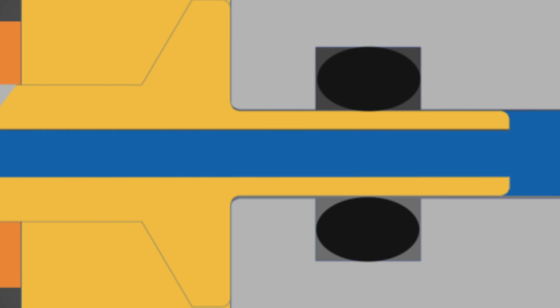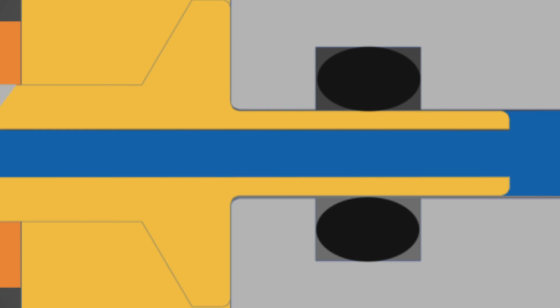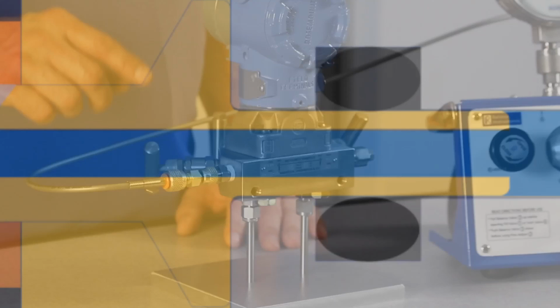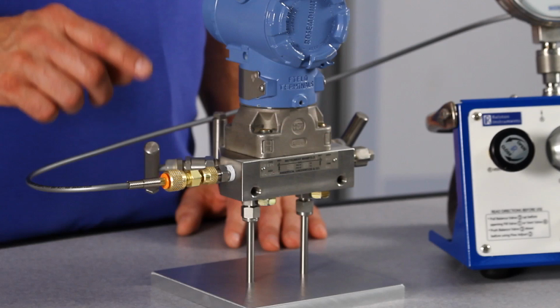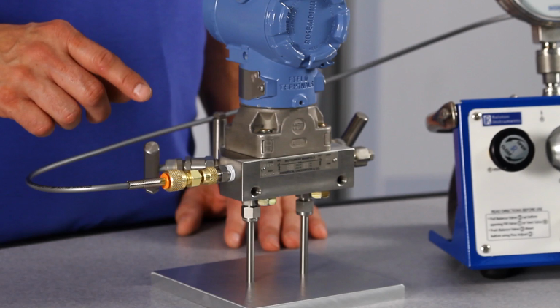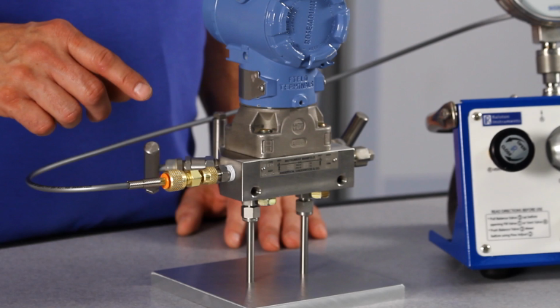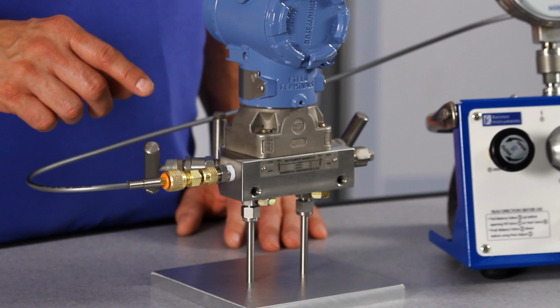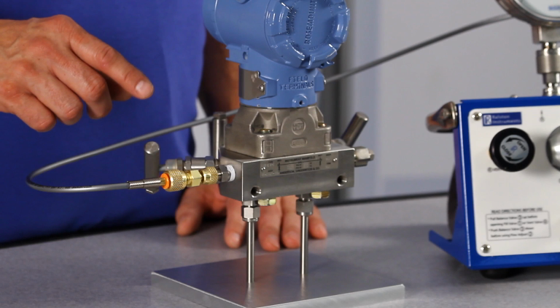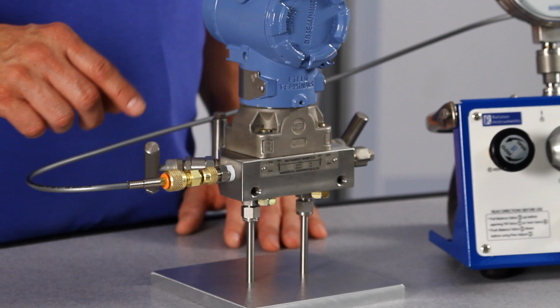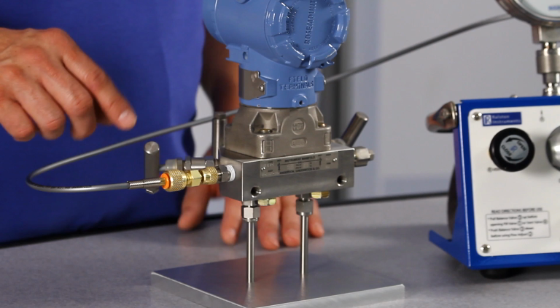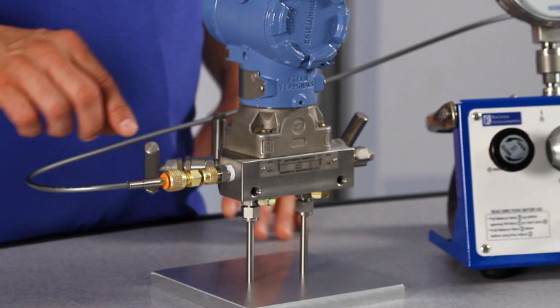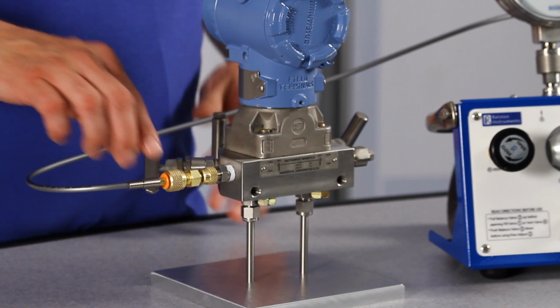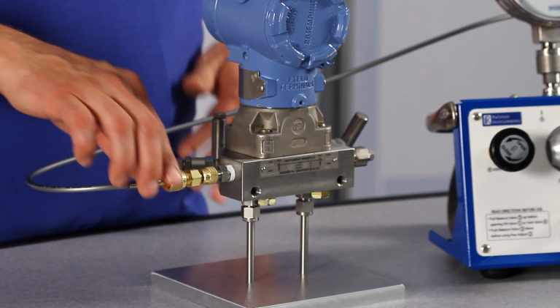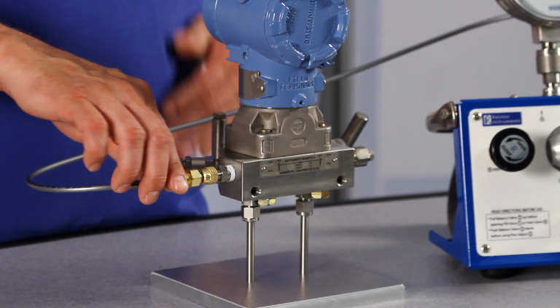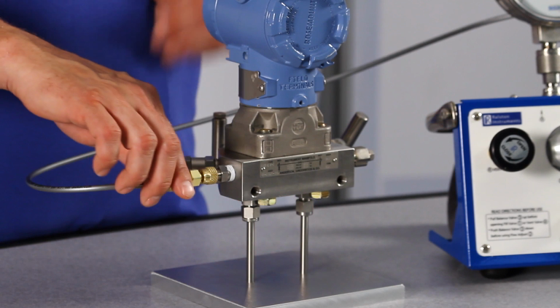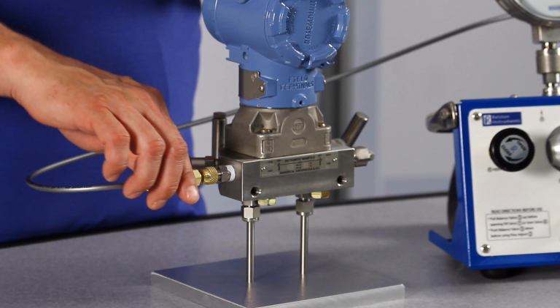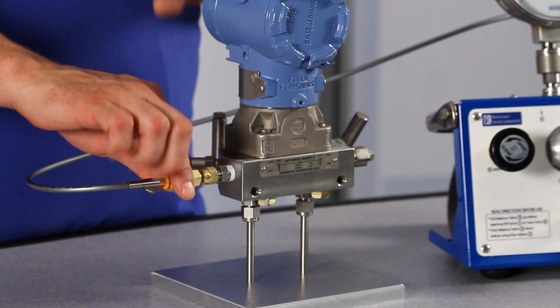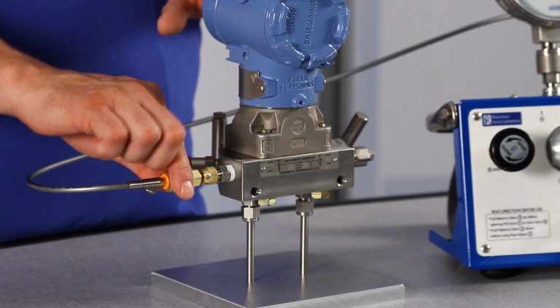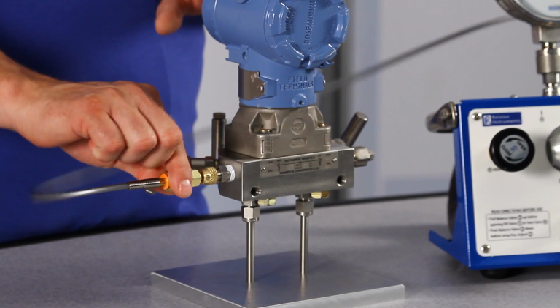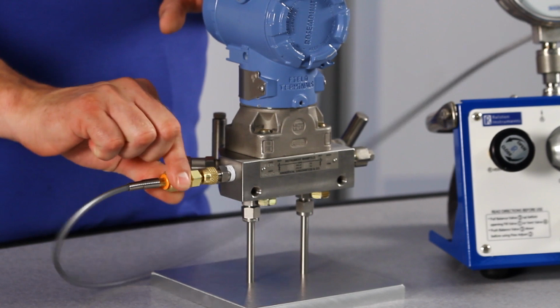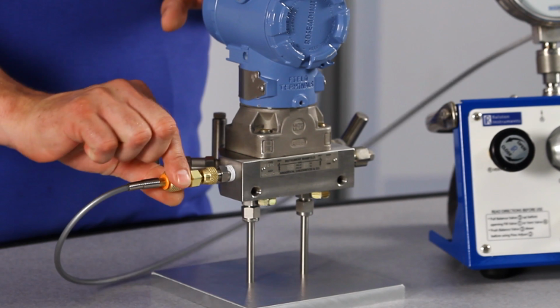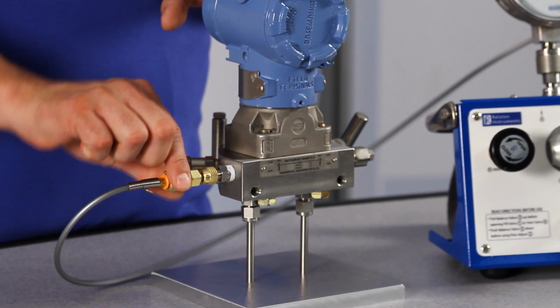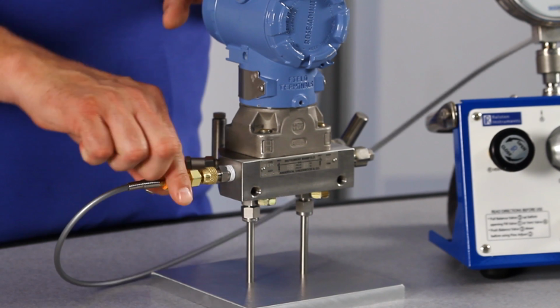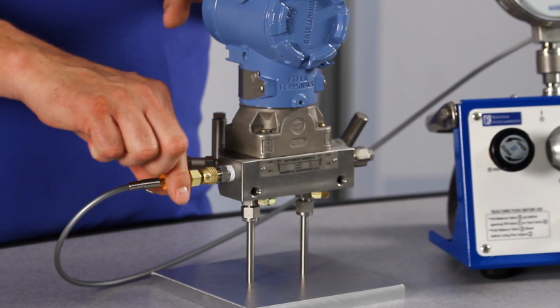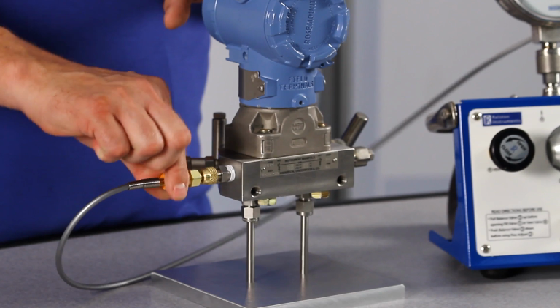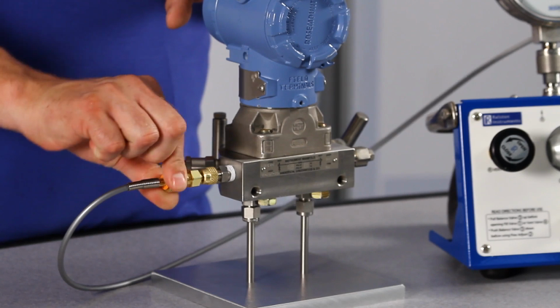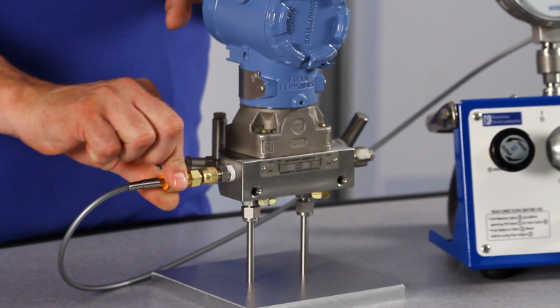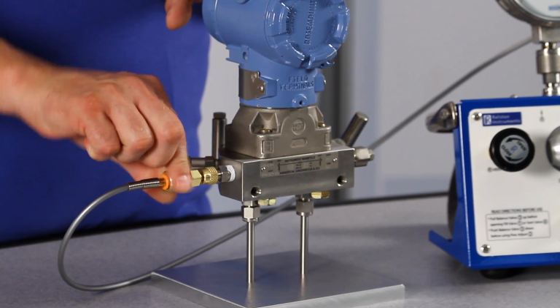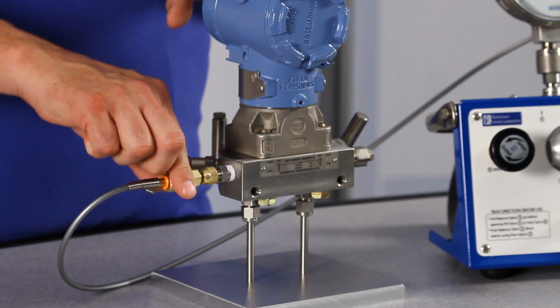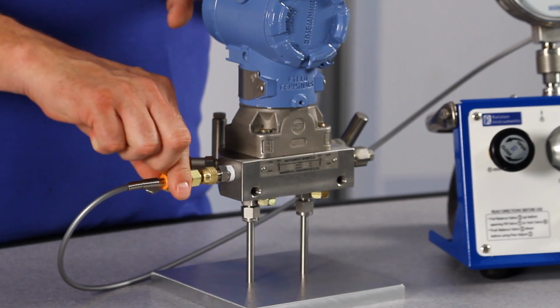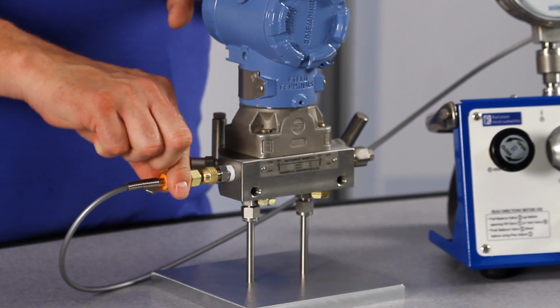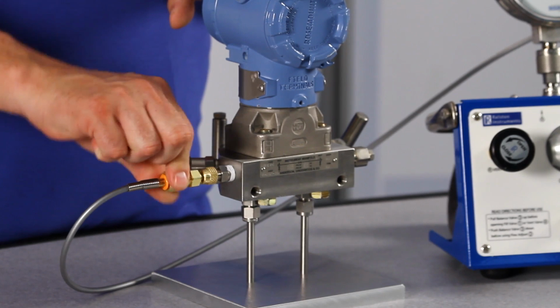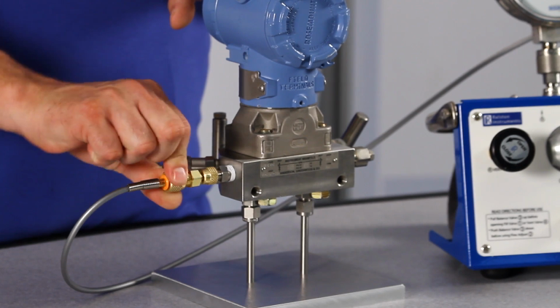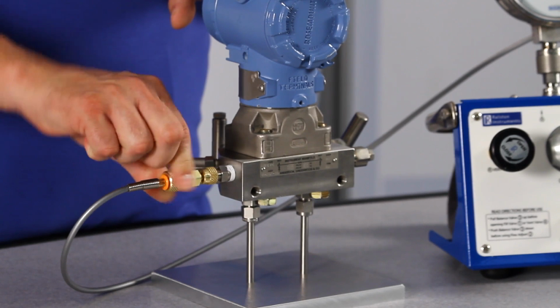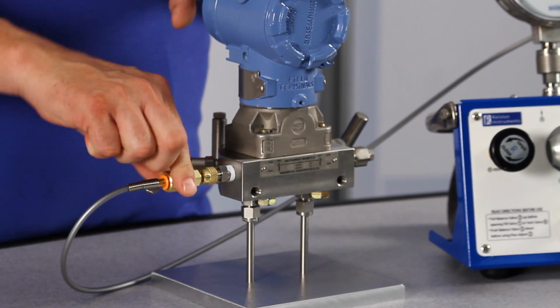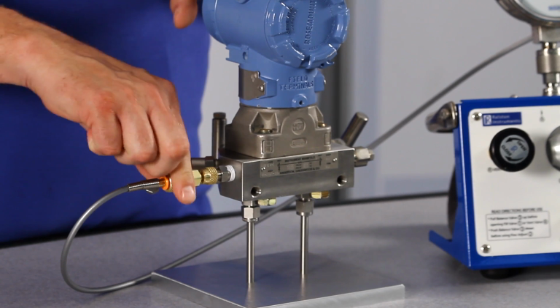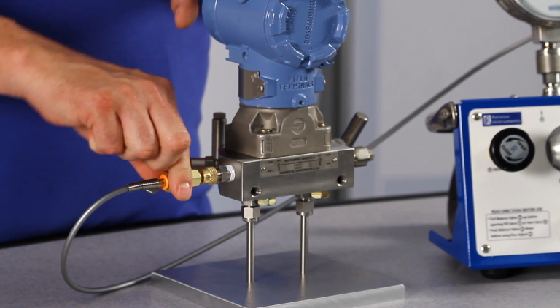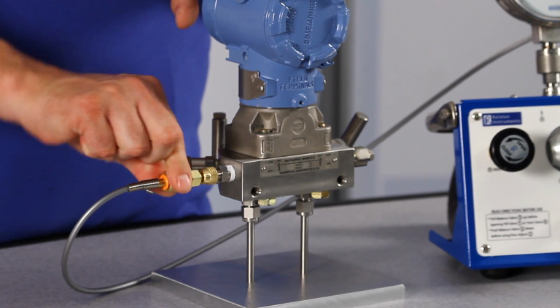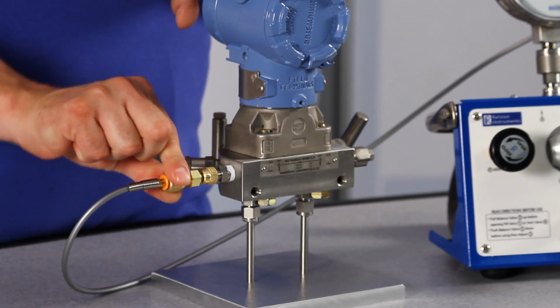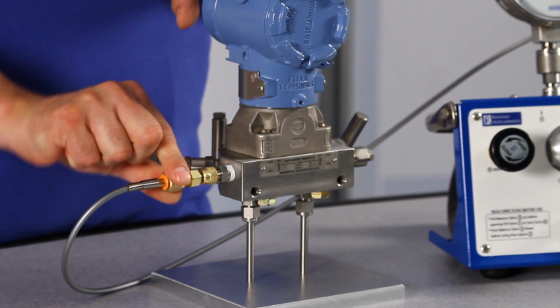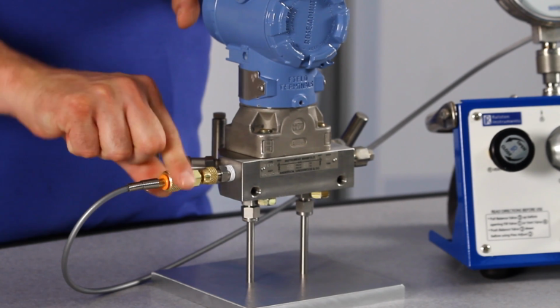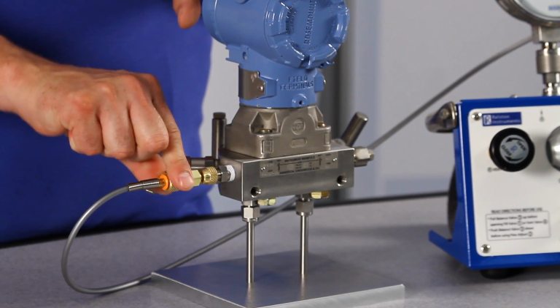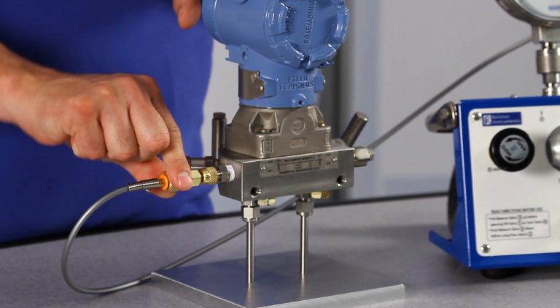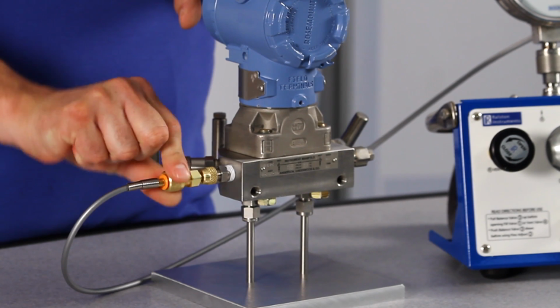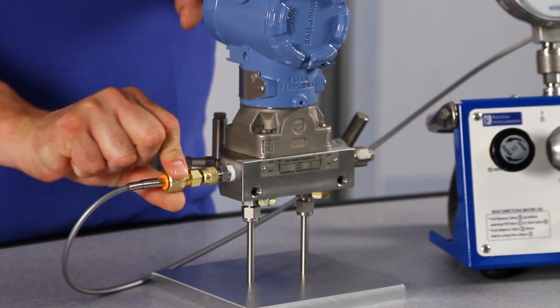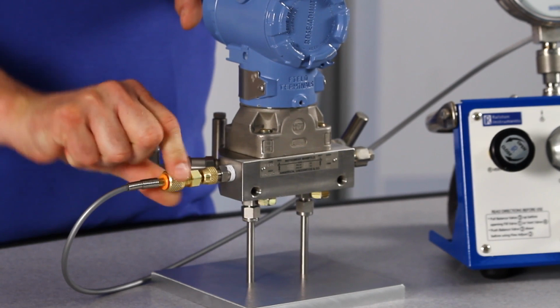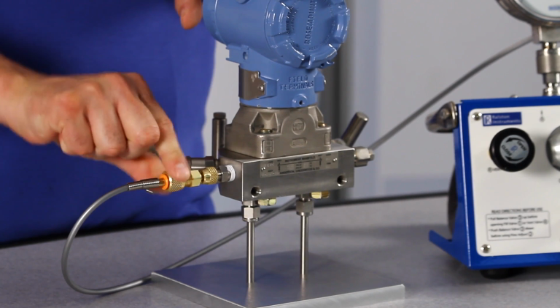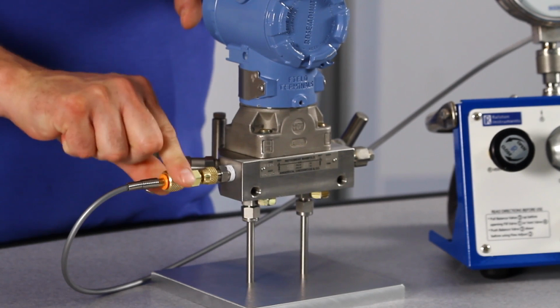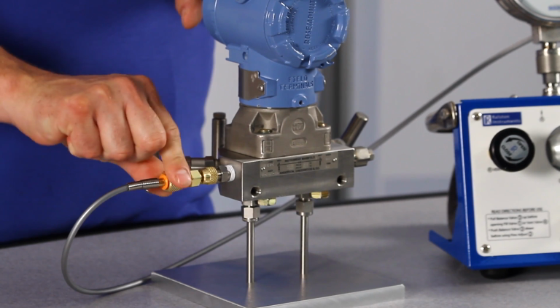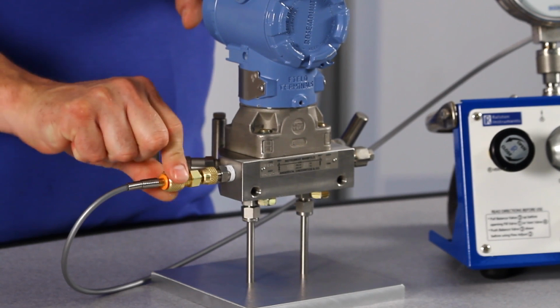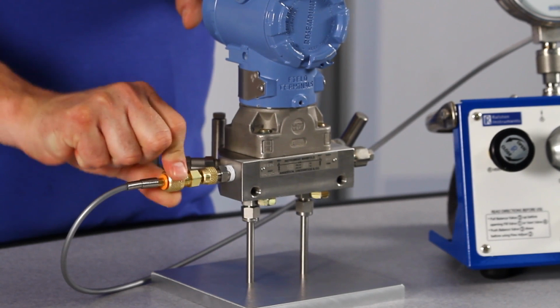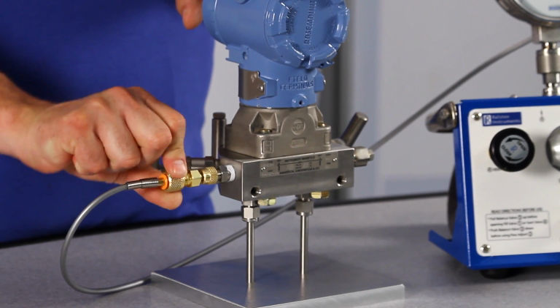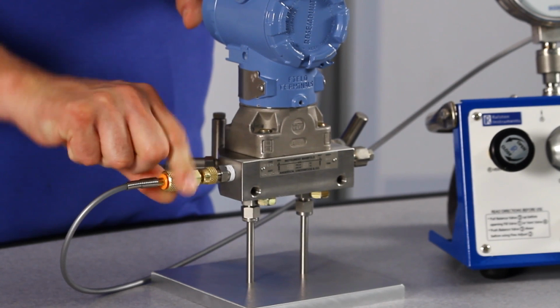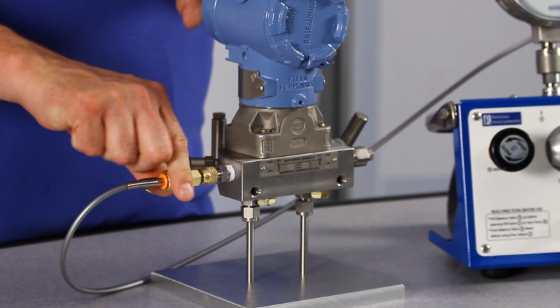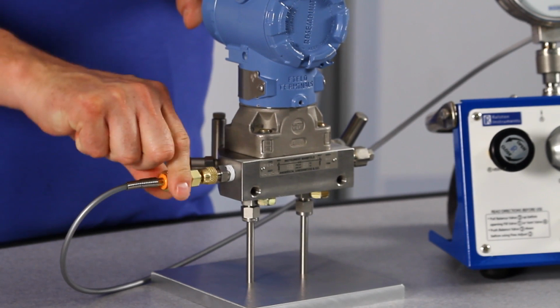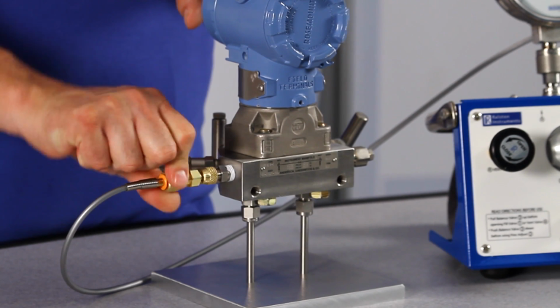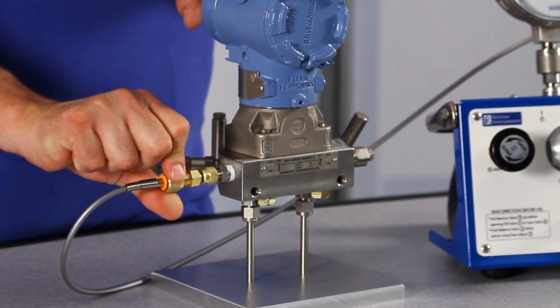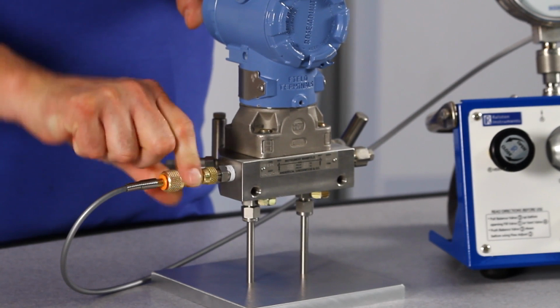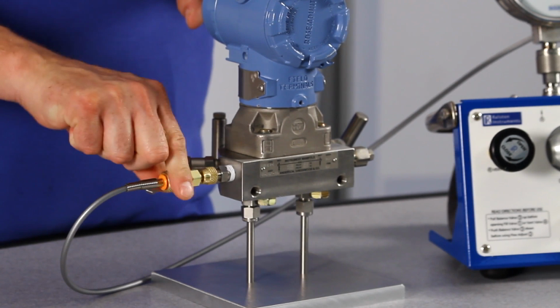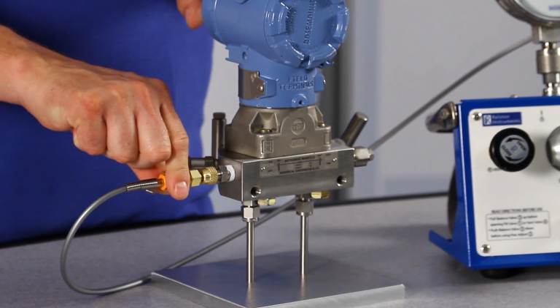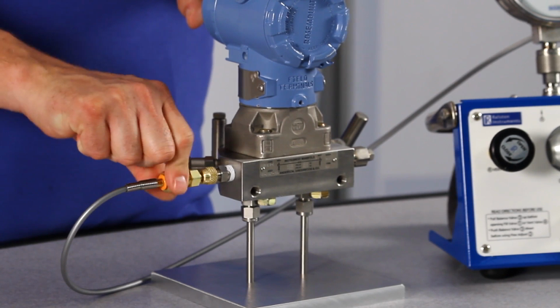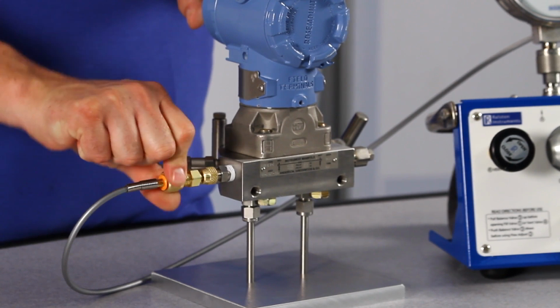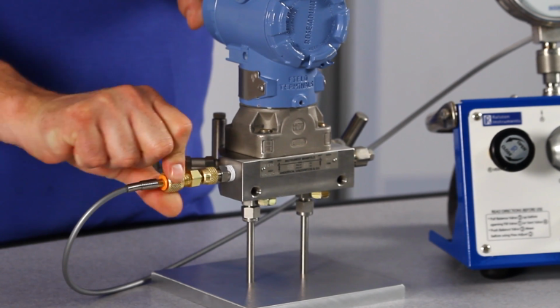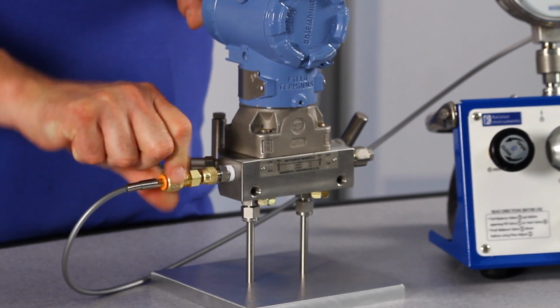When you're done, if you forget to vent off the pressure with a valve, the Ralston quick test connection will safely self-vent instead of blowing off.